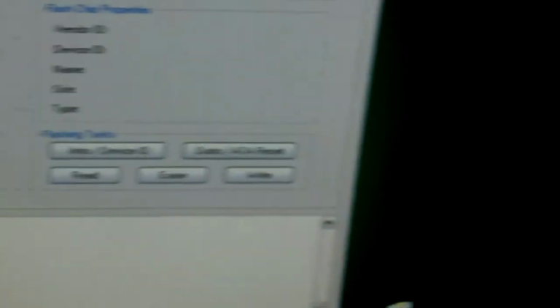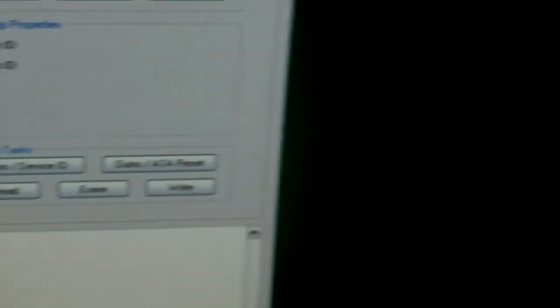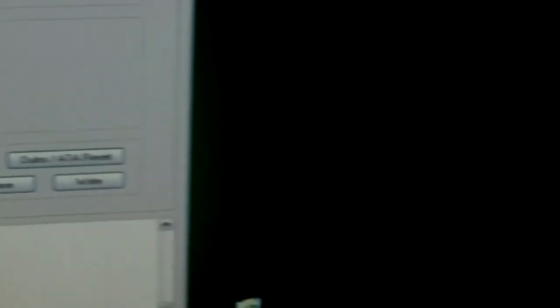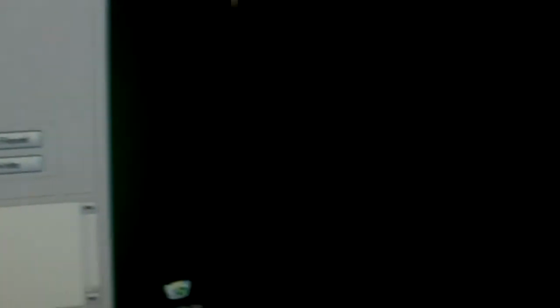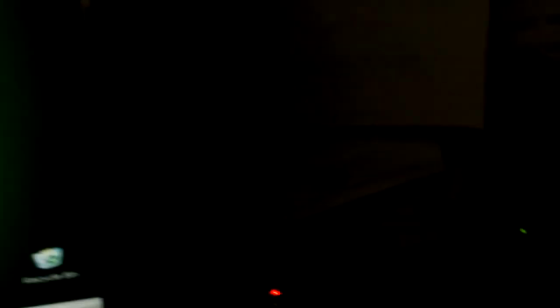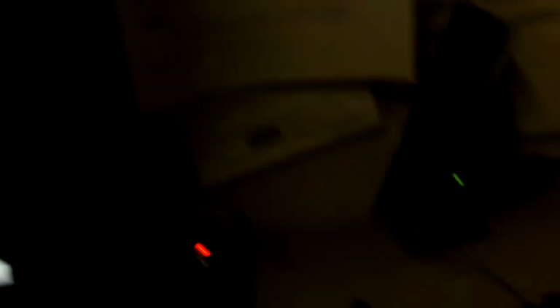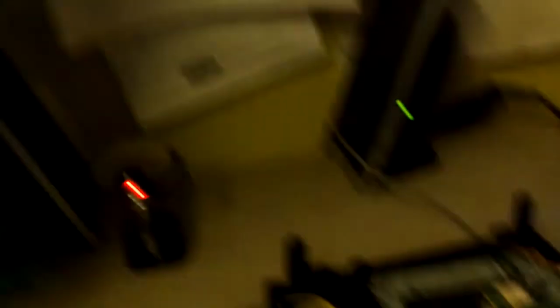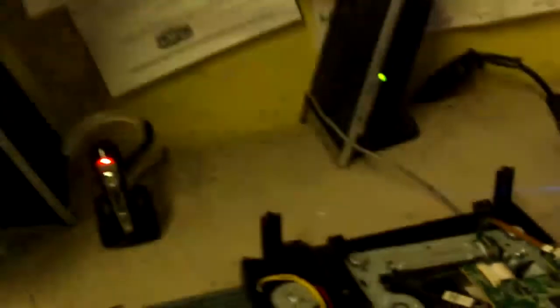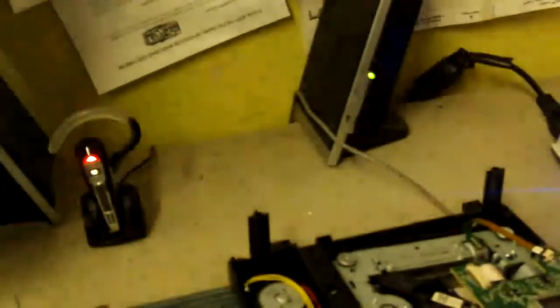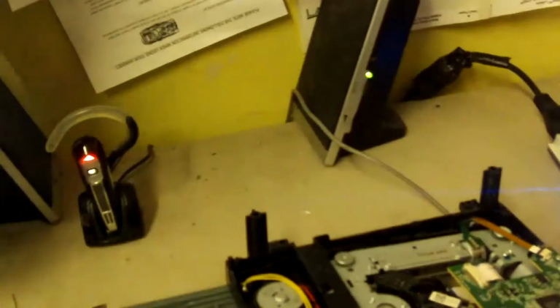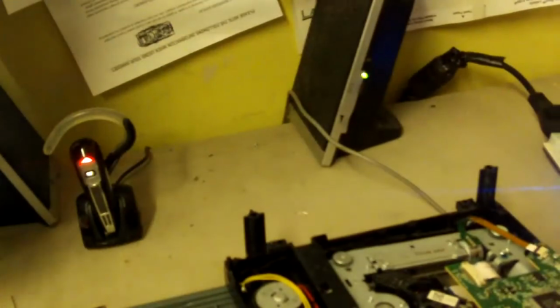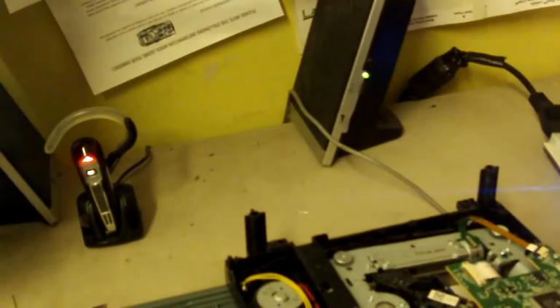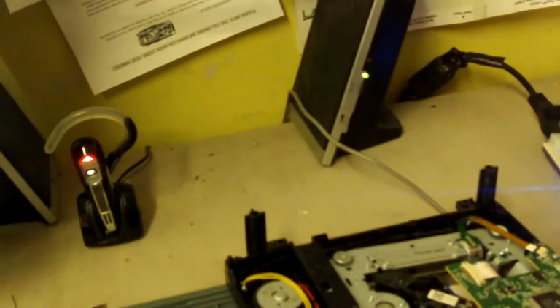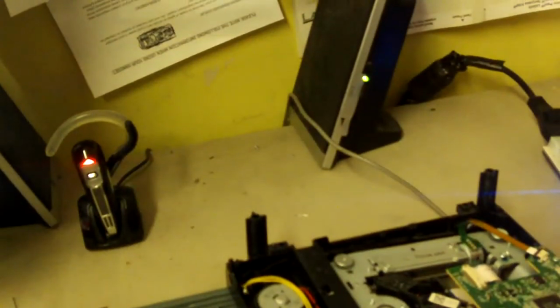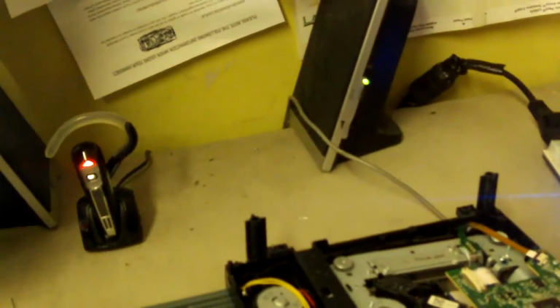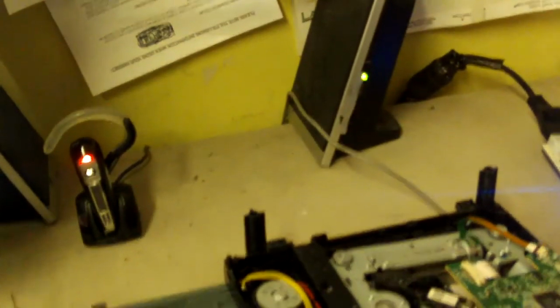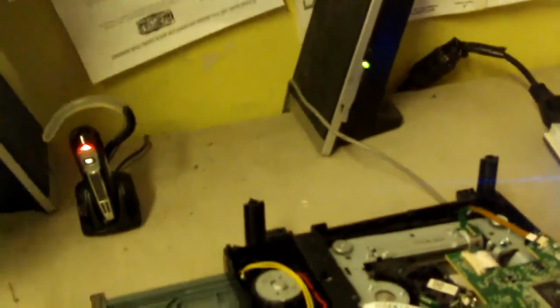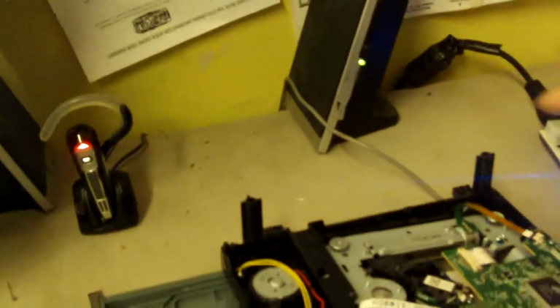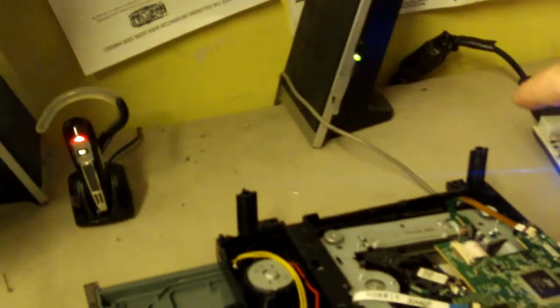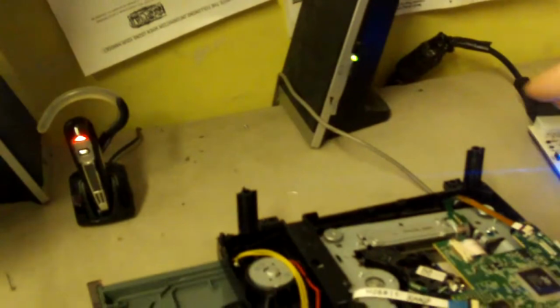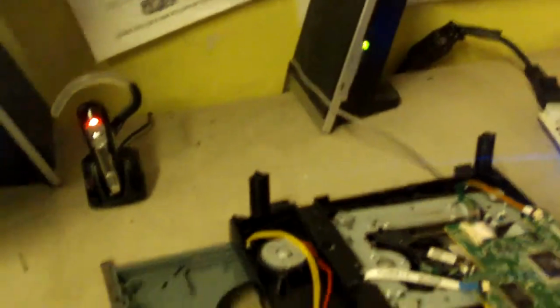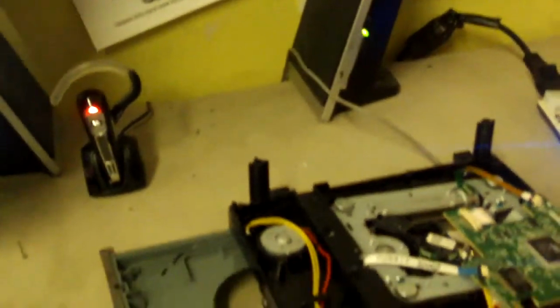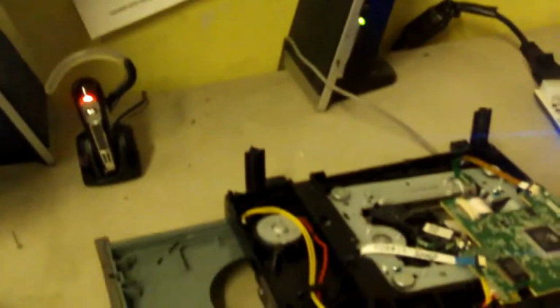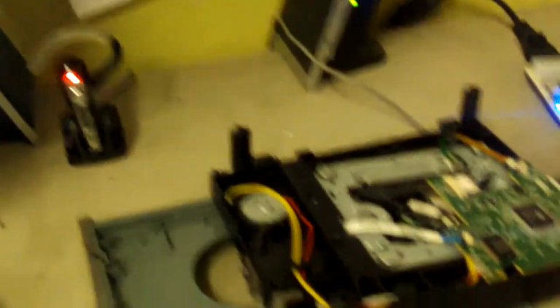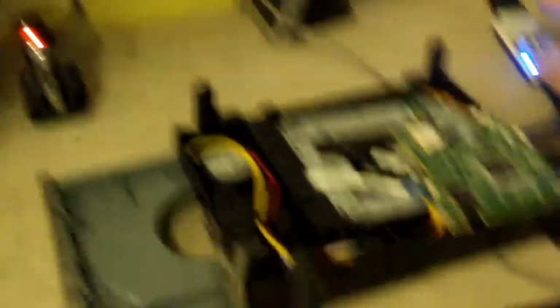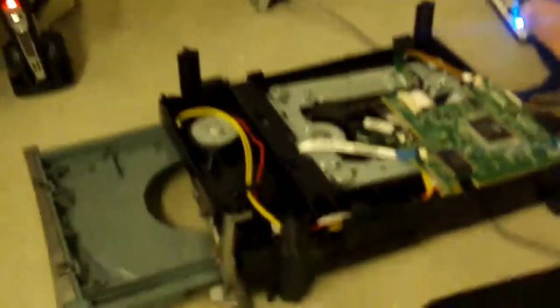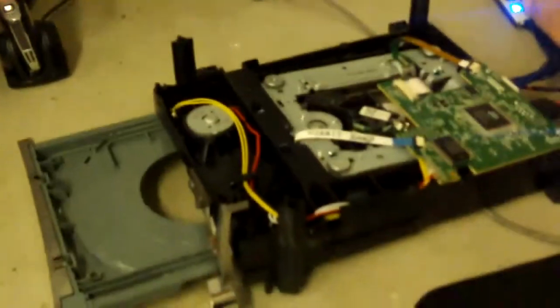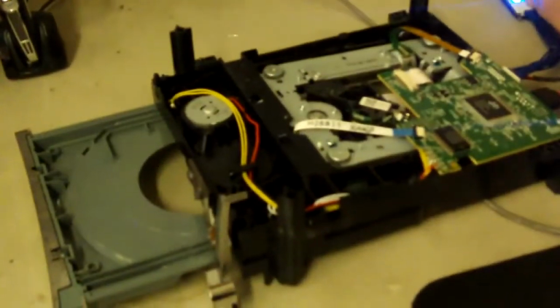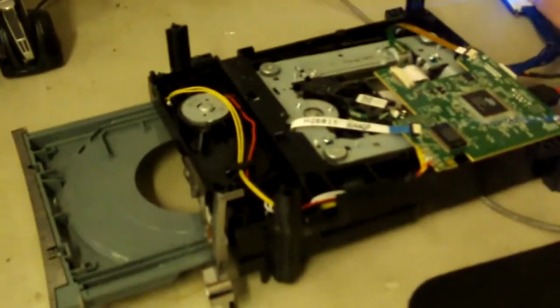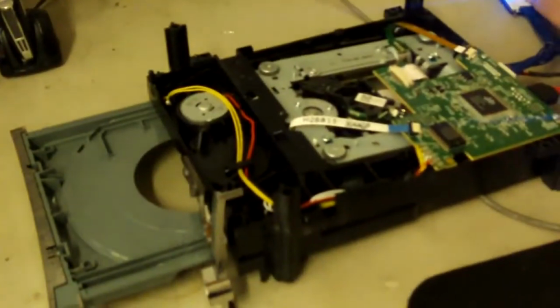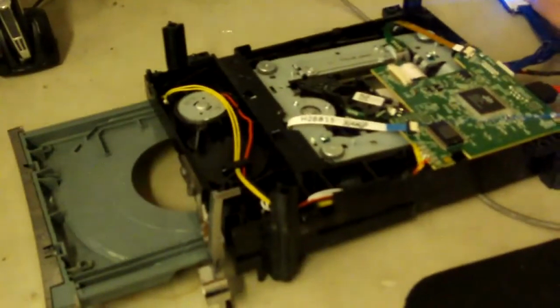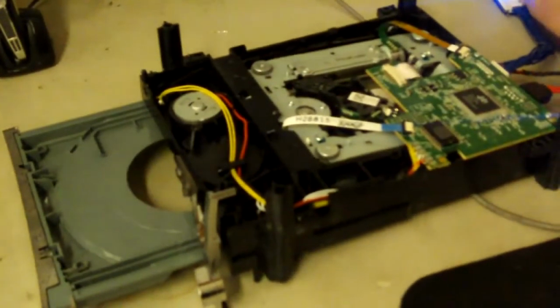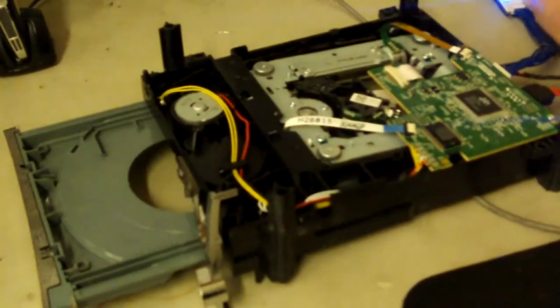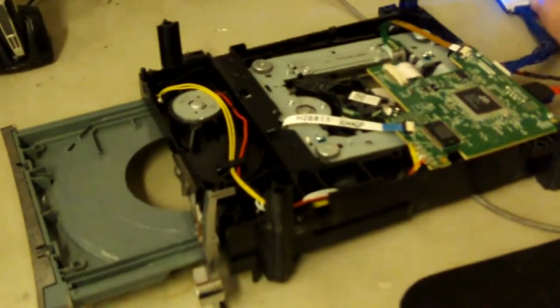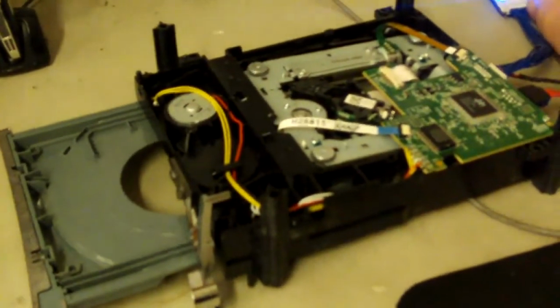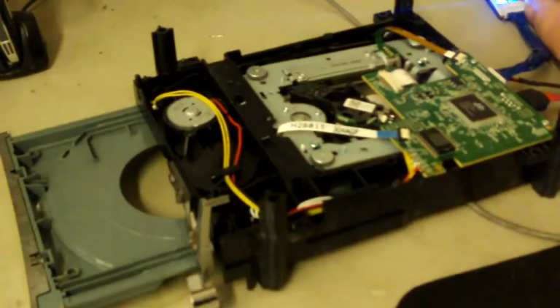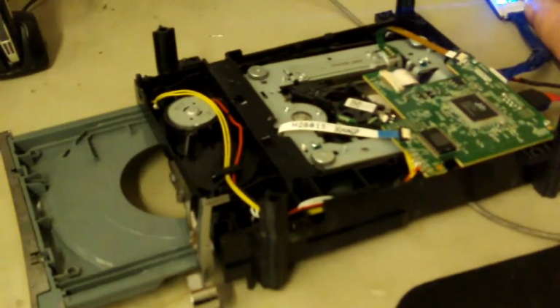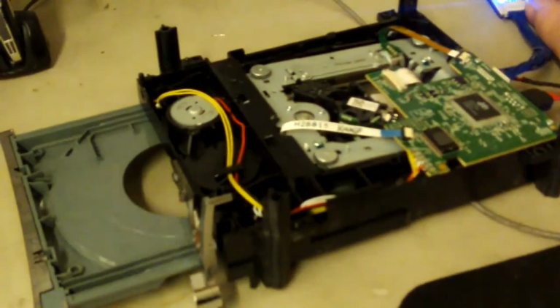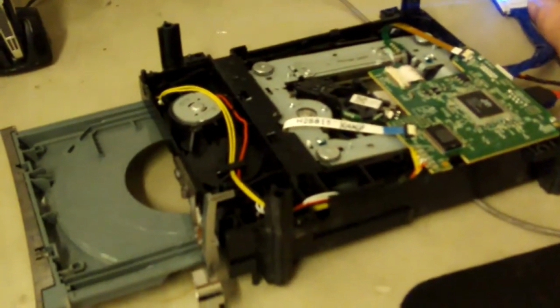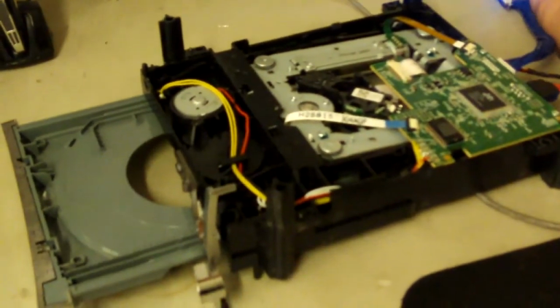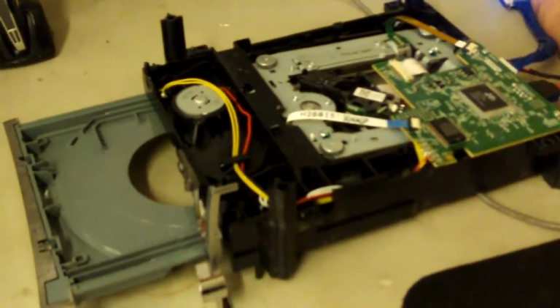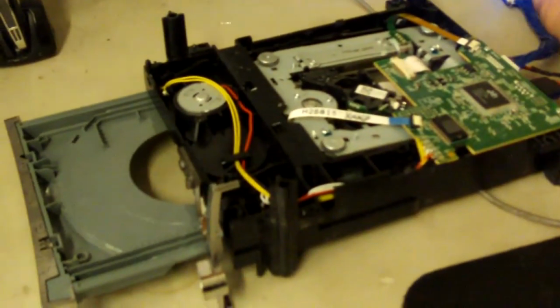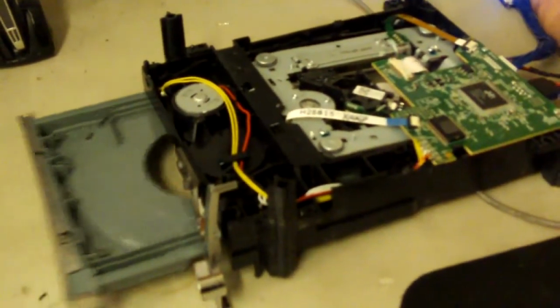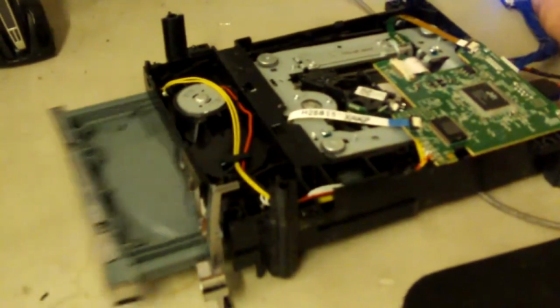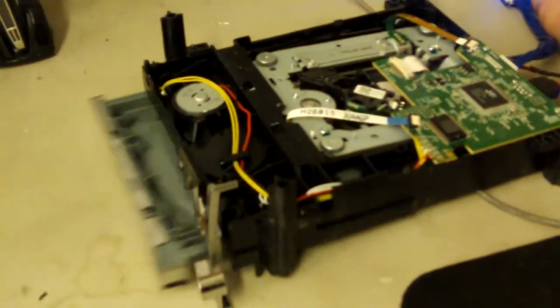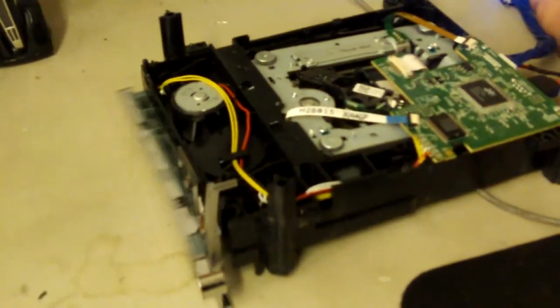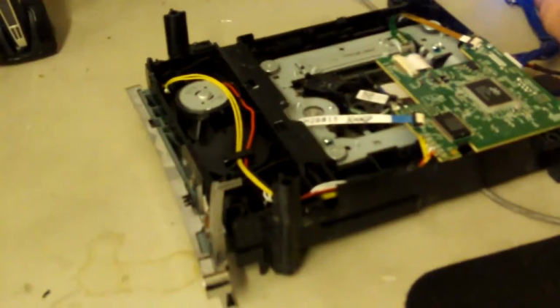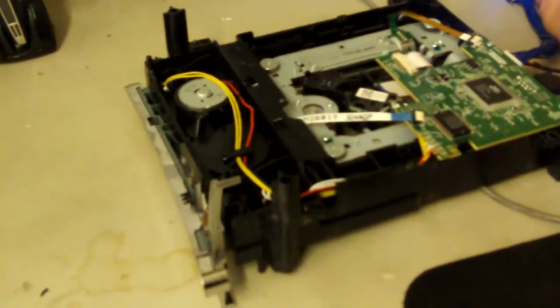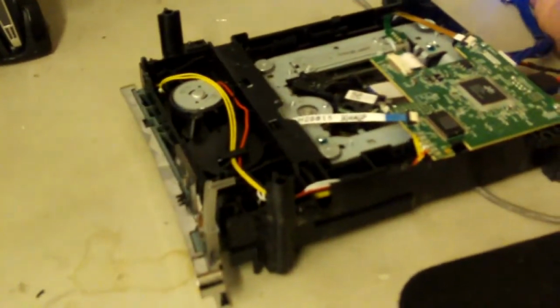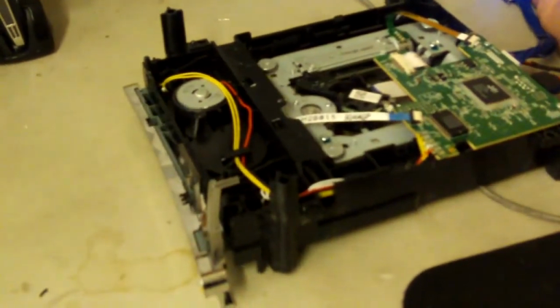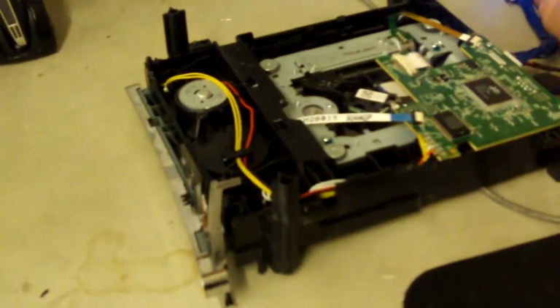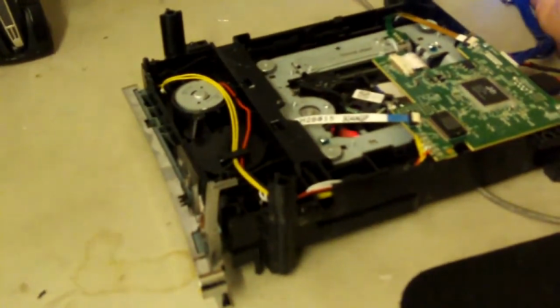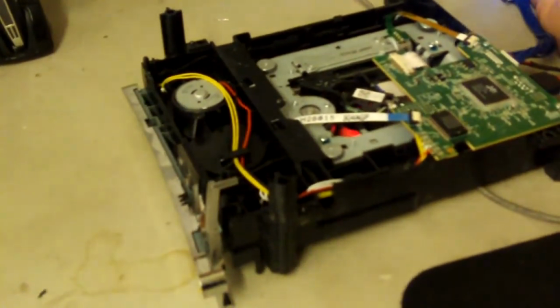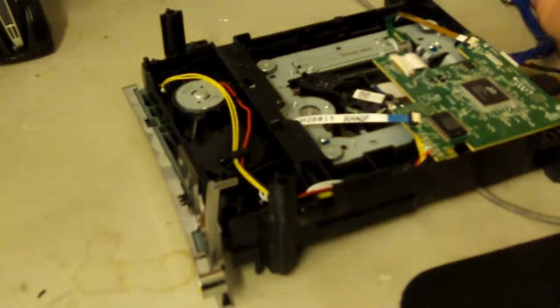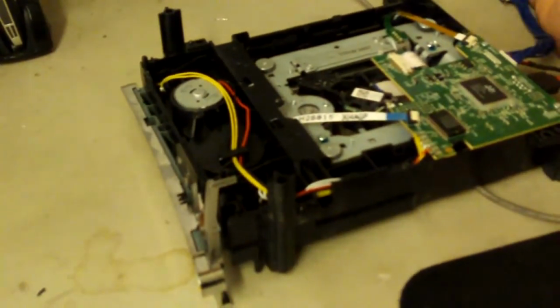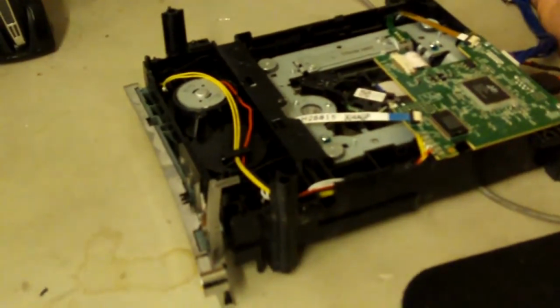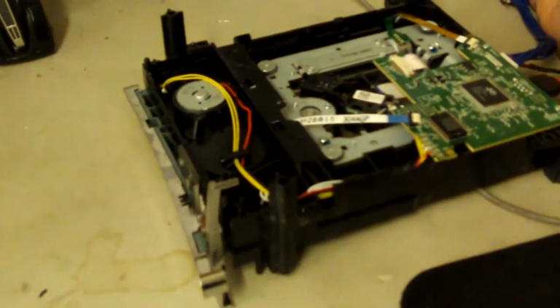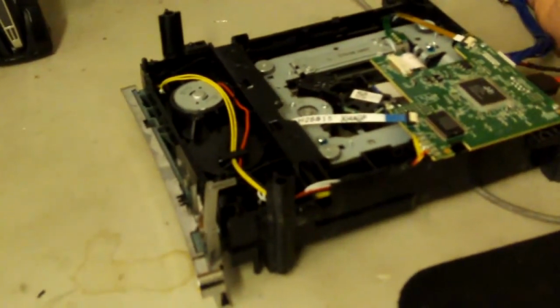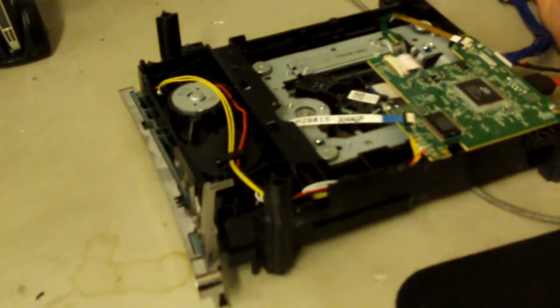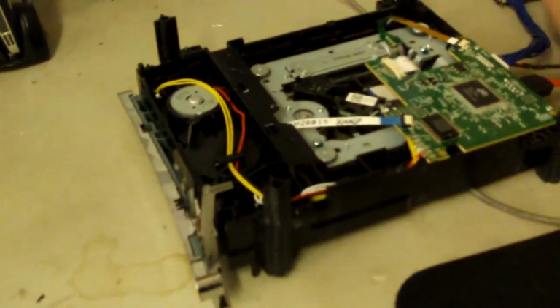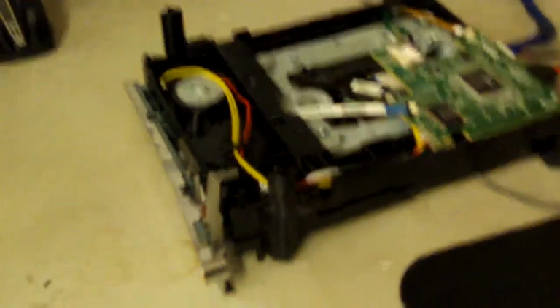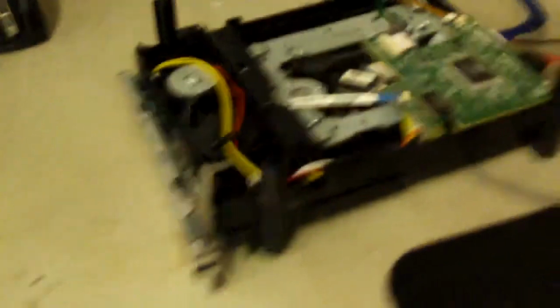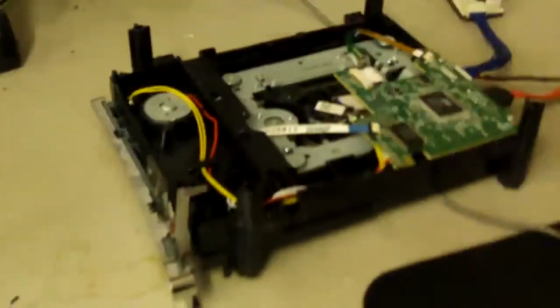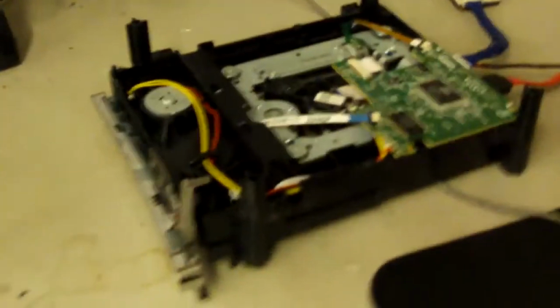And that's it. The drive's flashed. Go ahead and shut it, power it off, and put it back together.